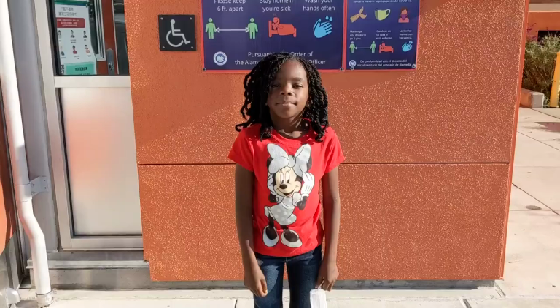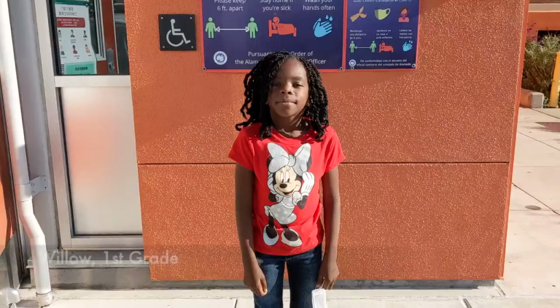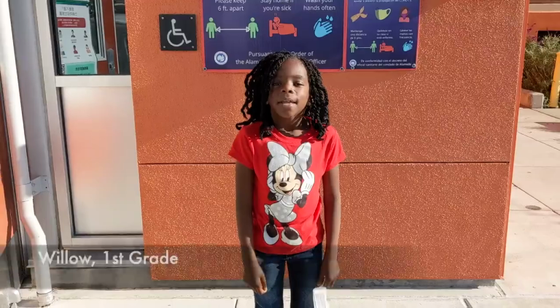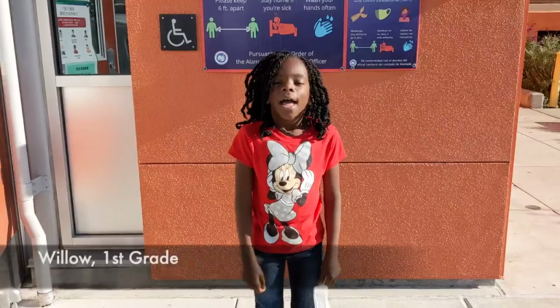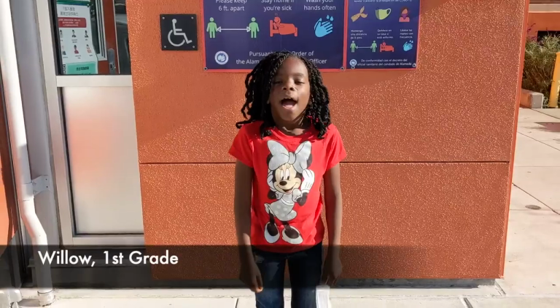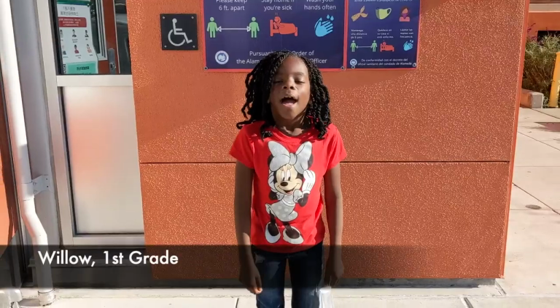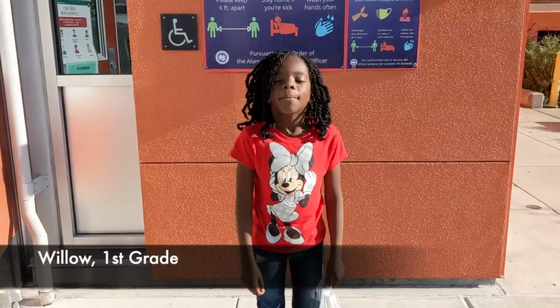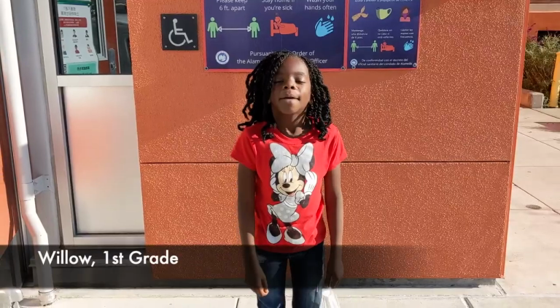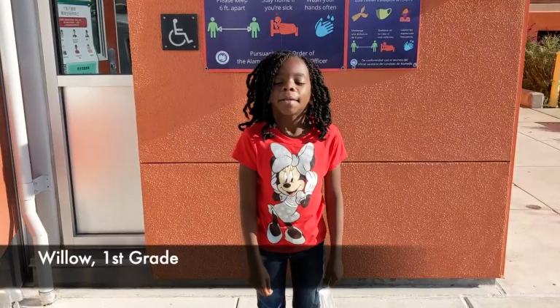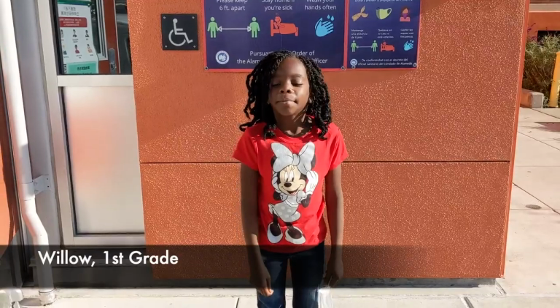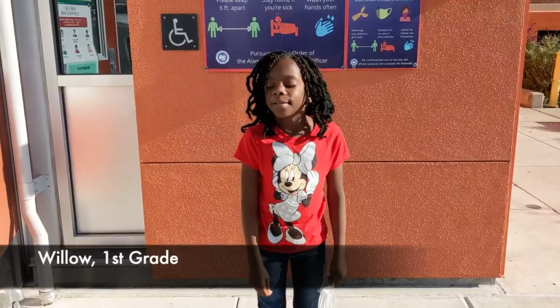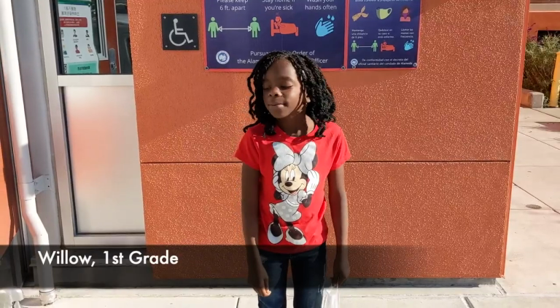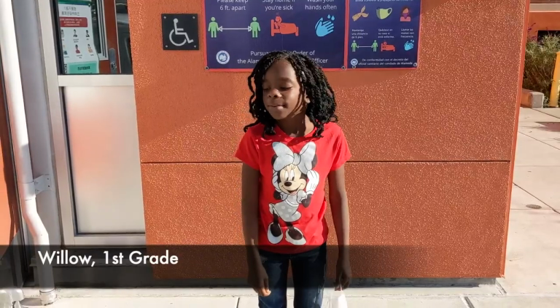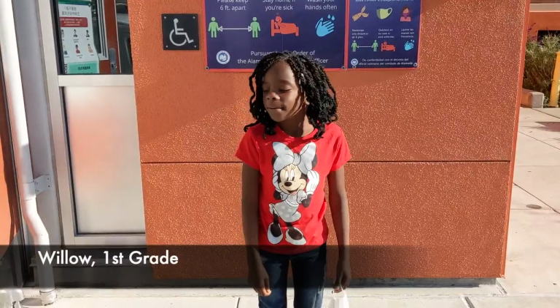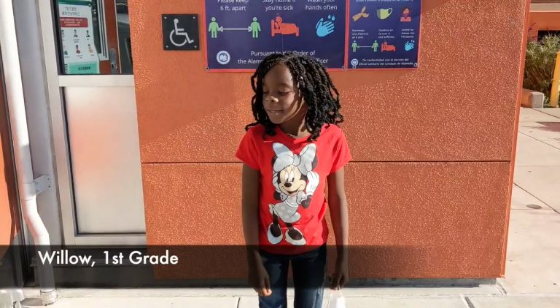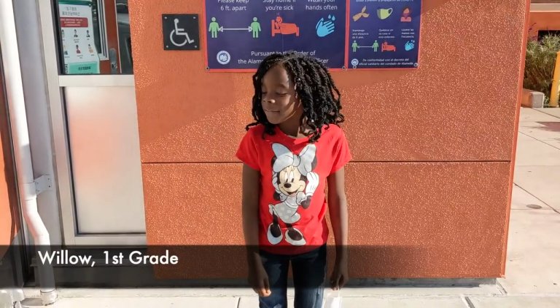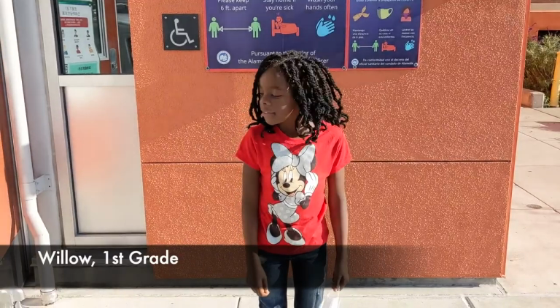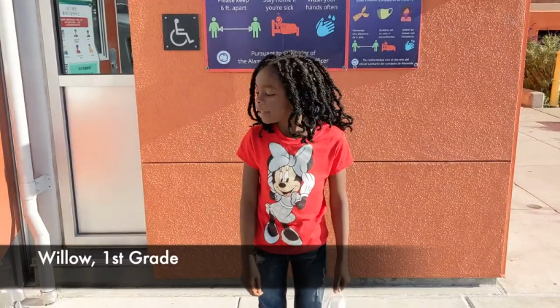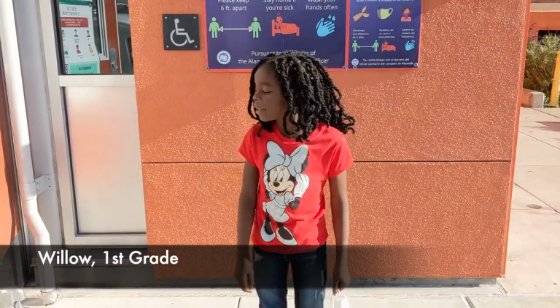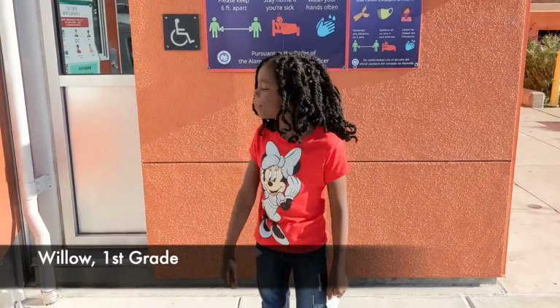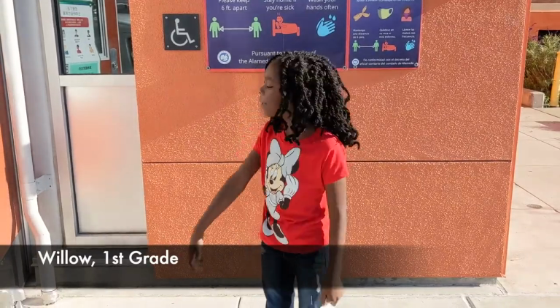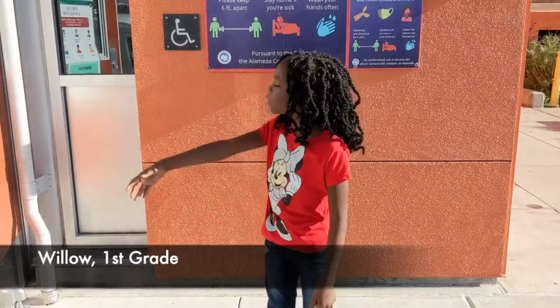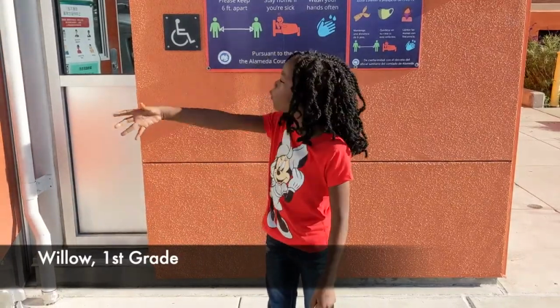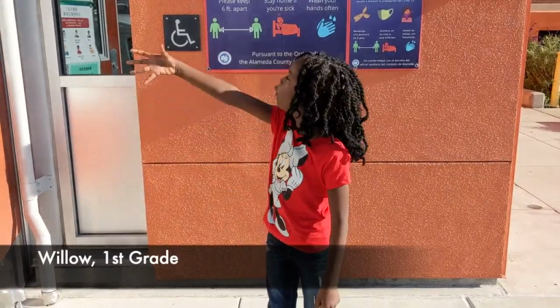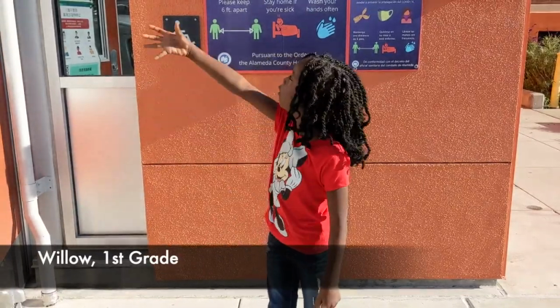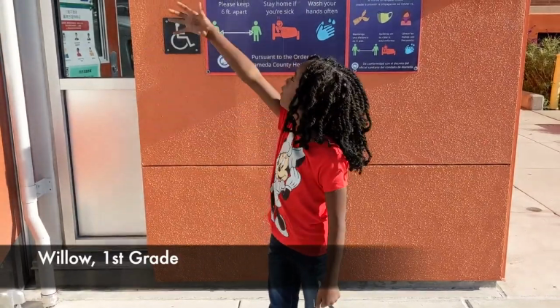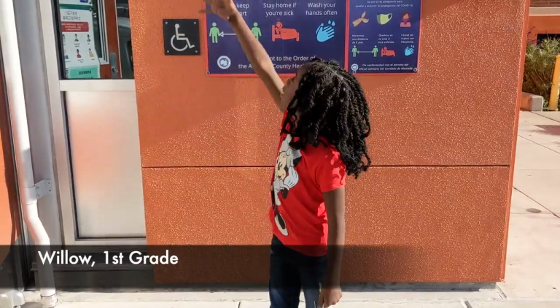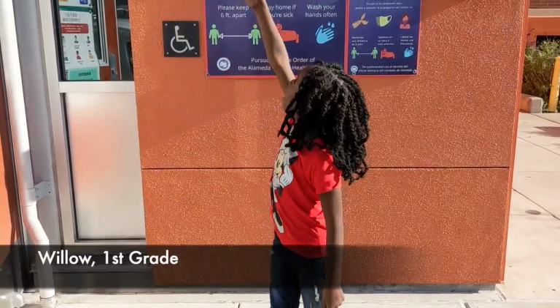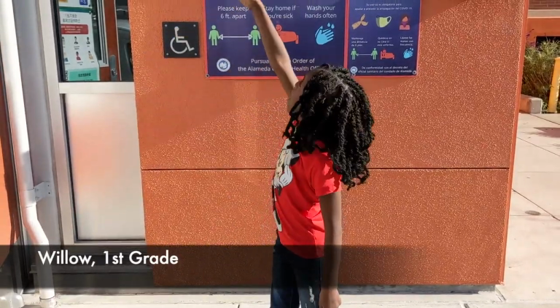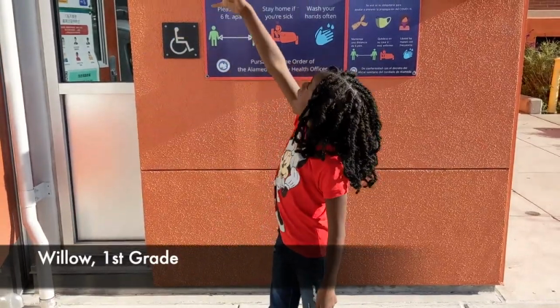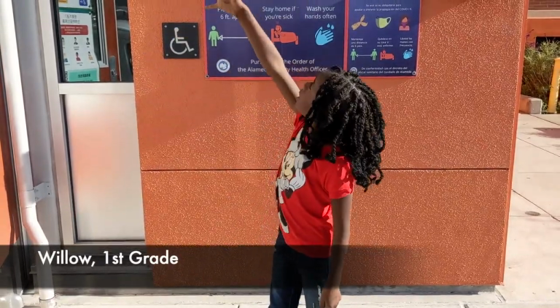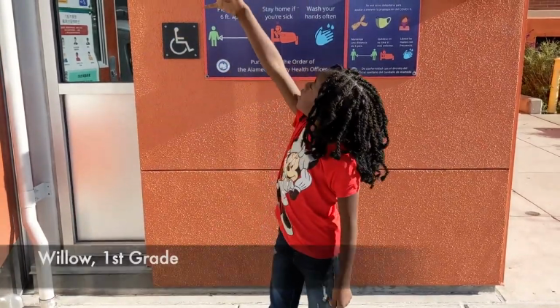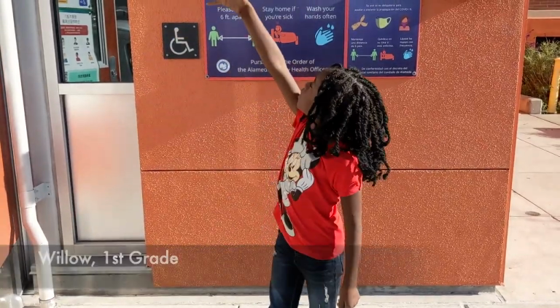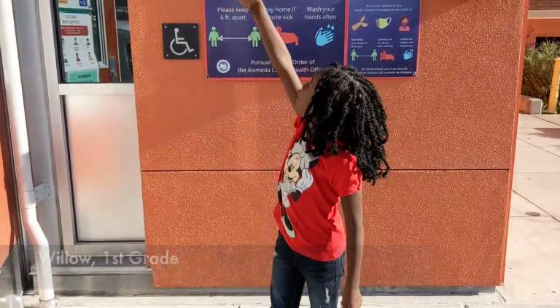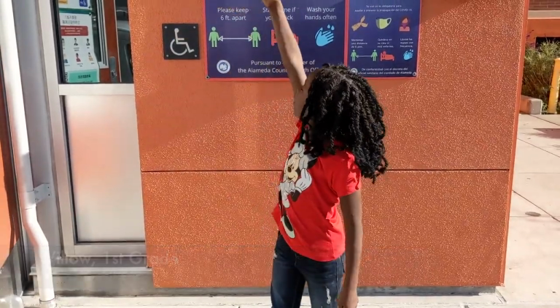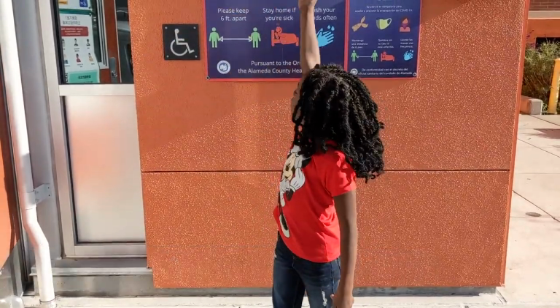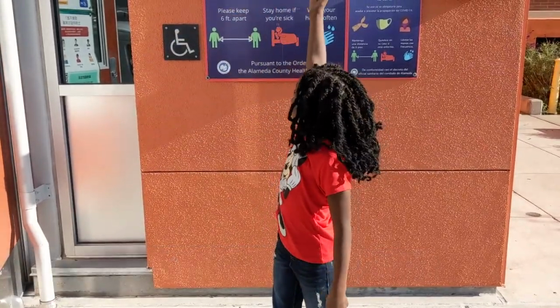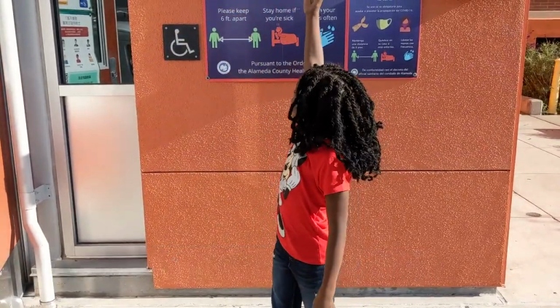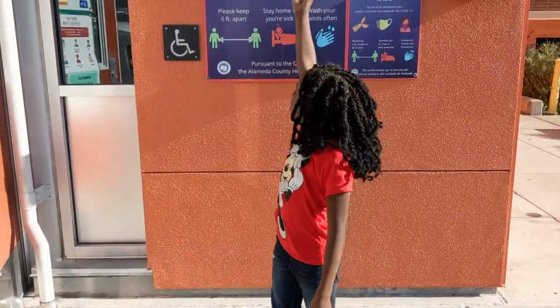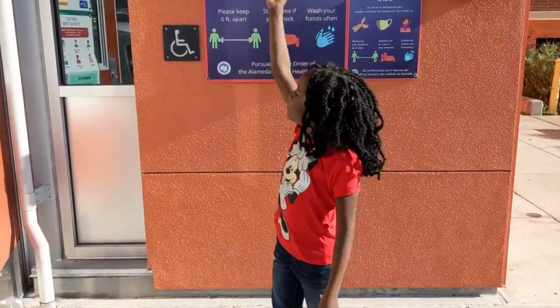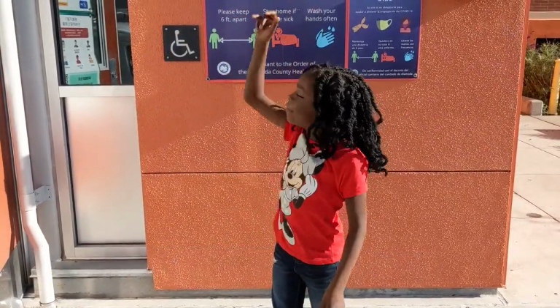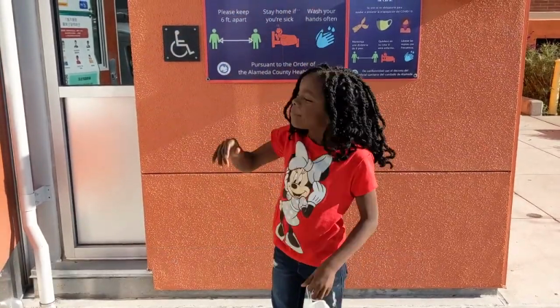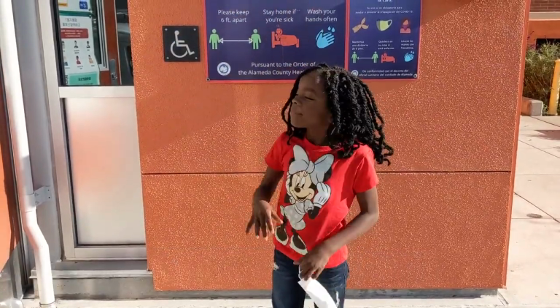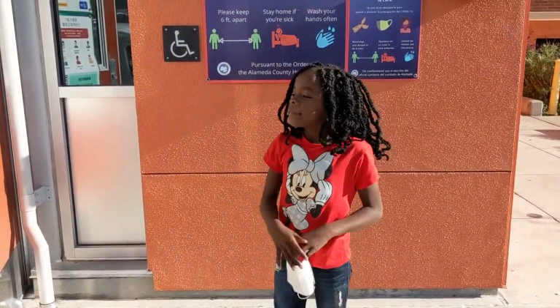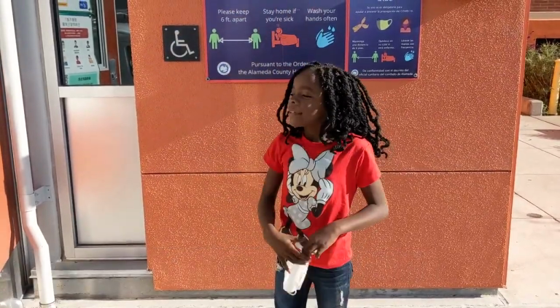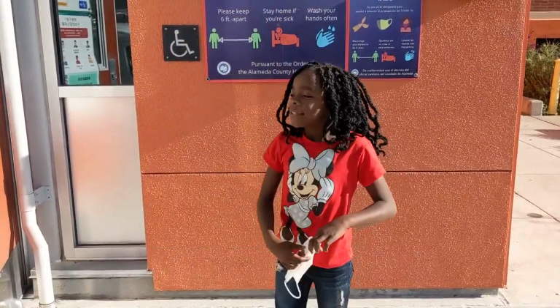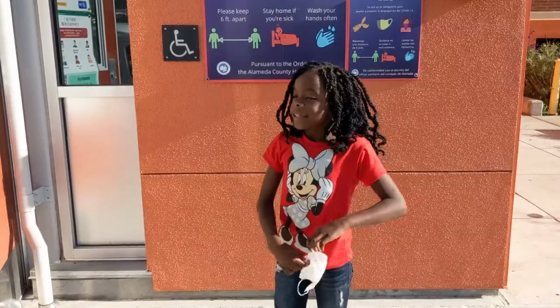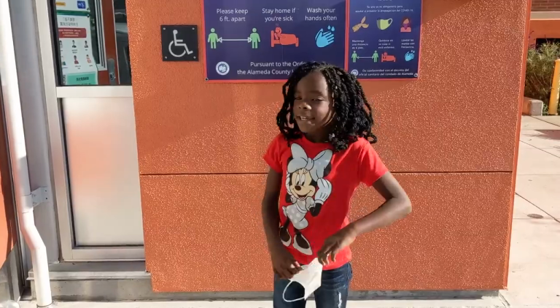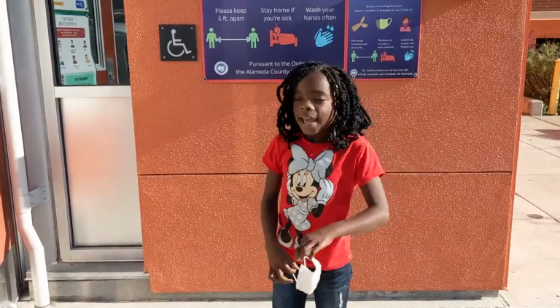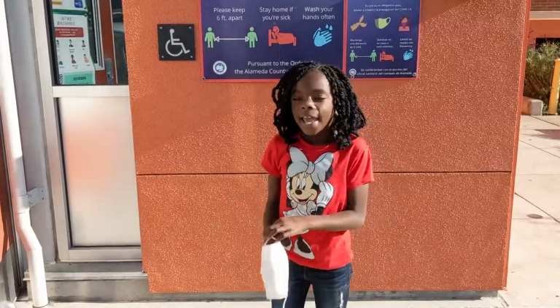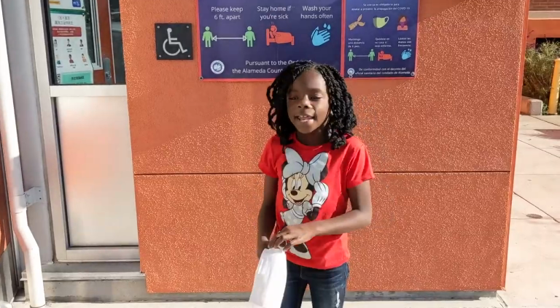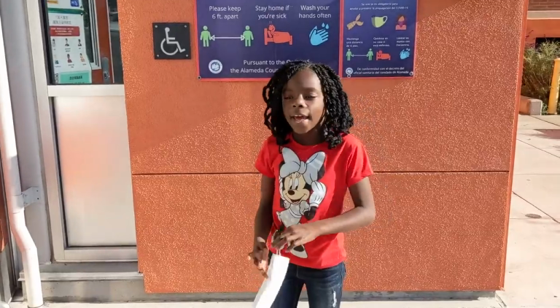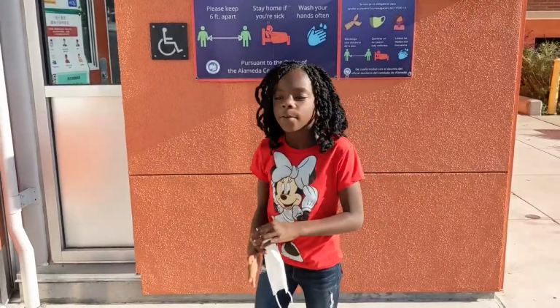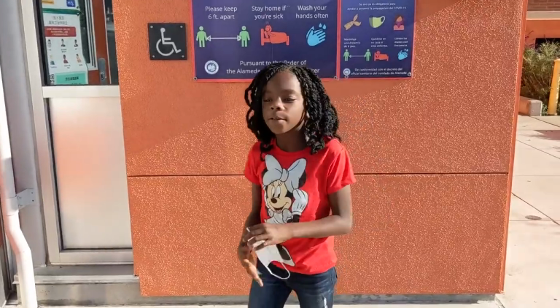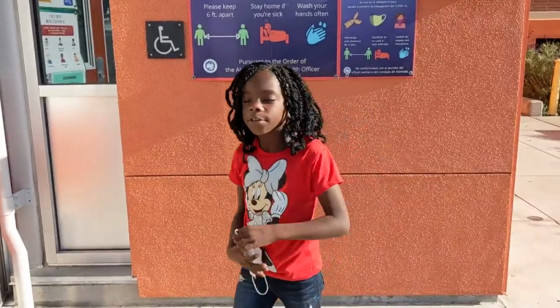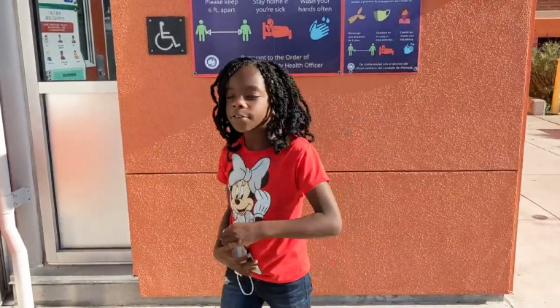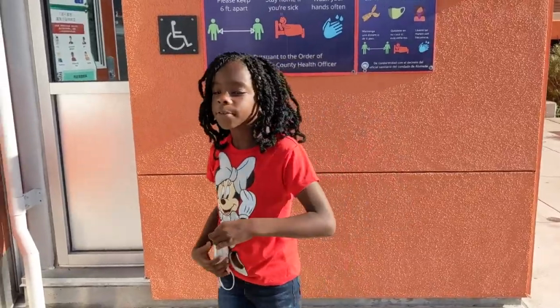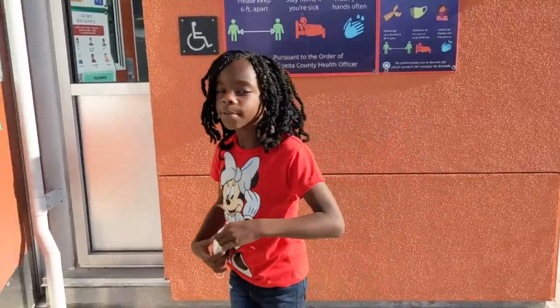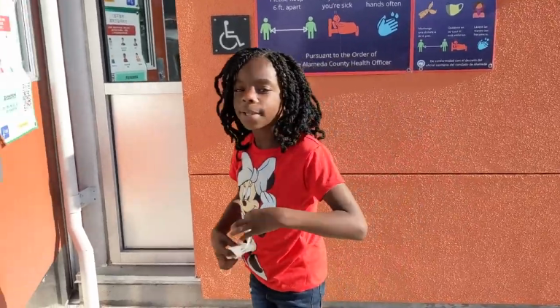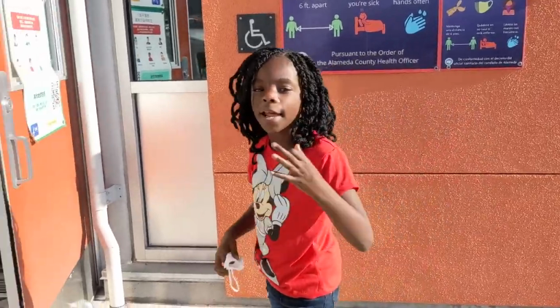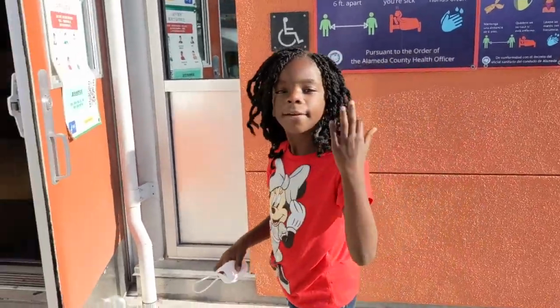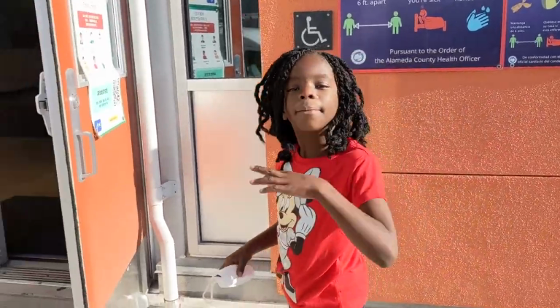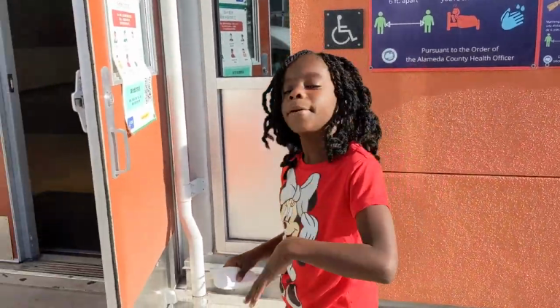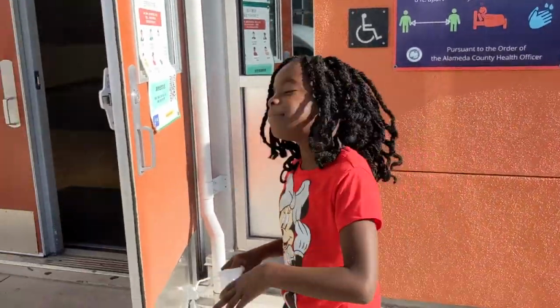Hi, my name is Lil and this is my school. It's called Greenleaf and I'm going to show you inside. Come on.